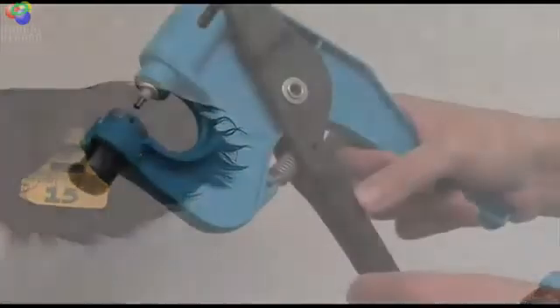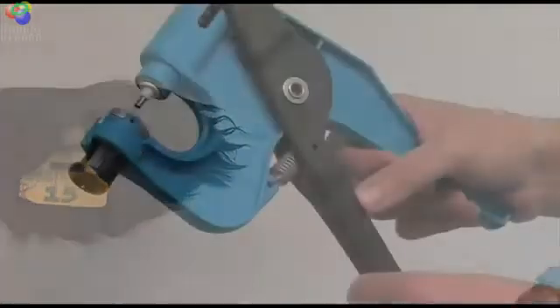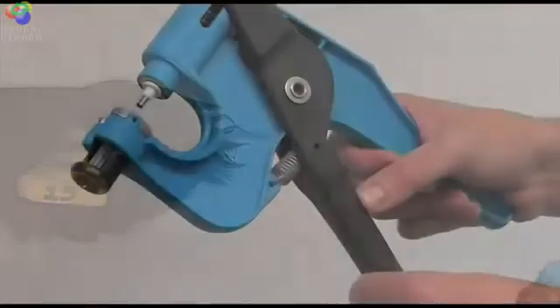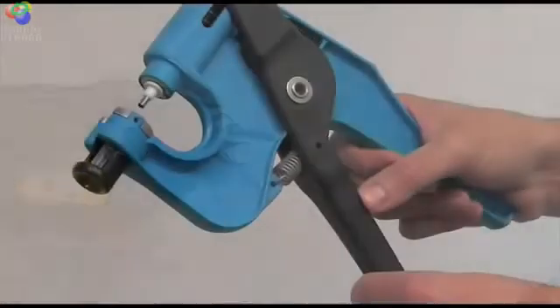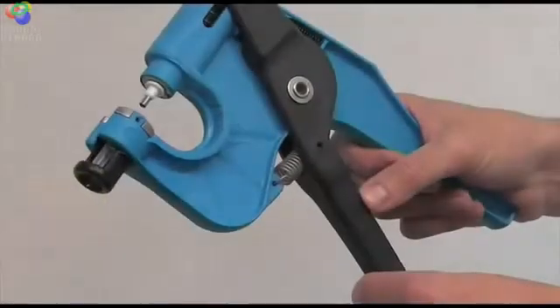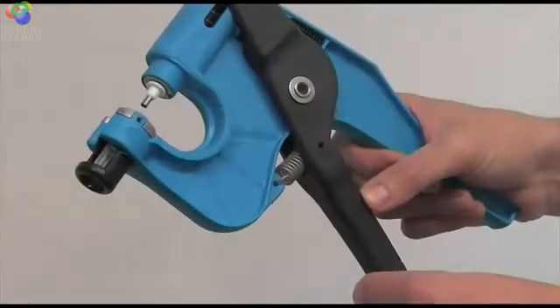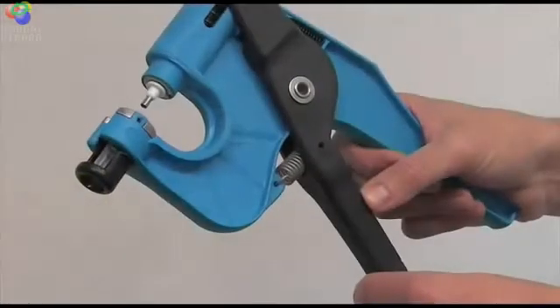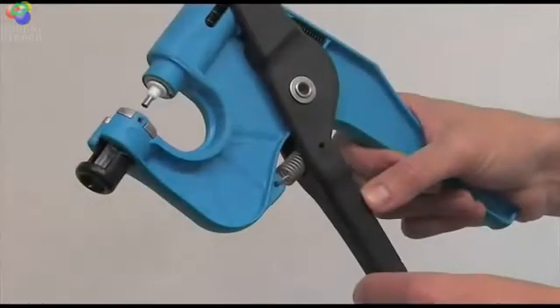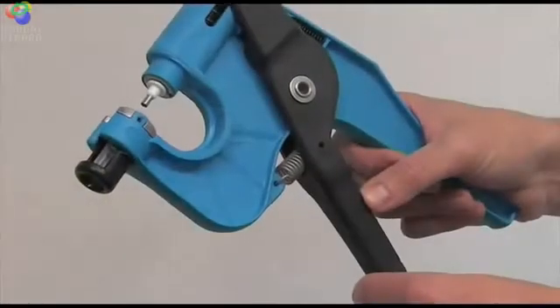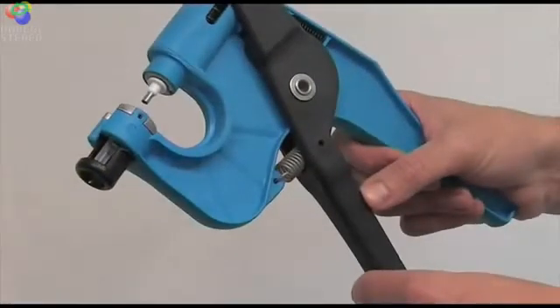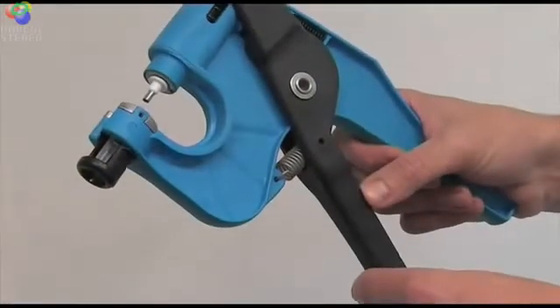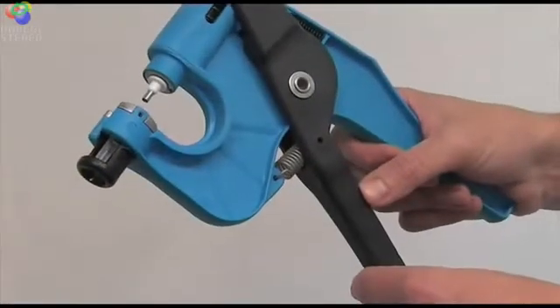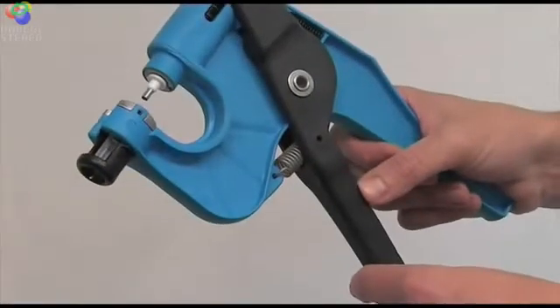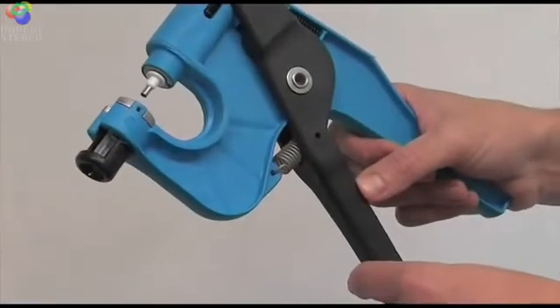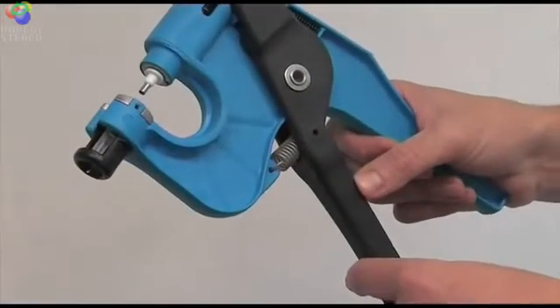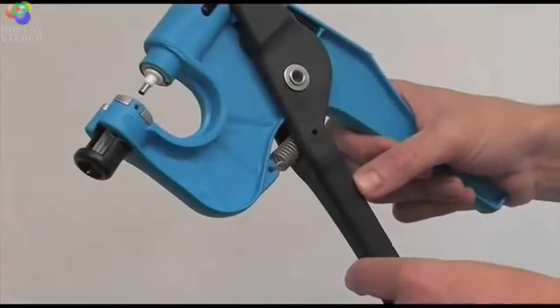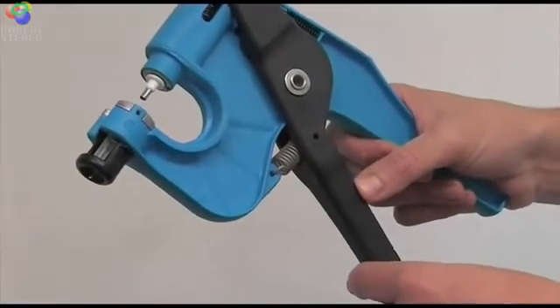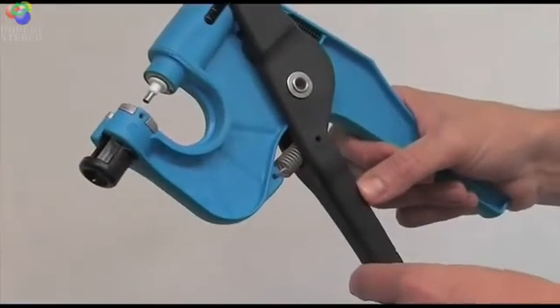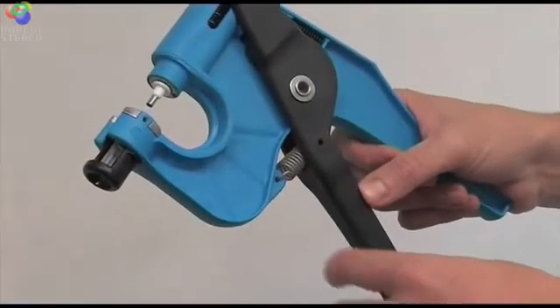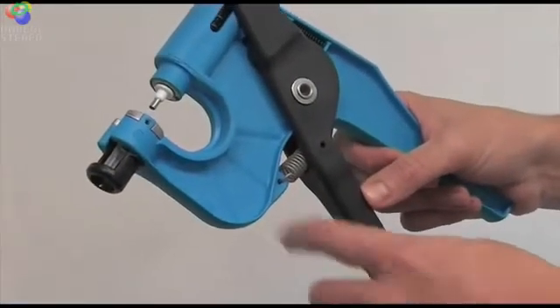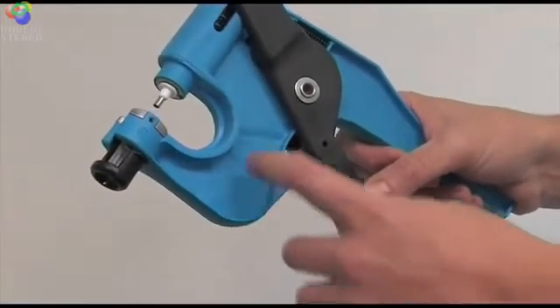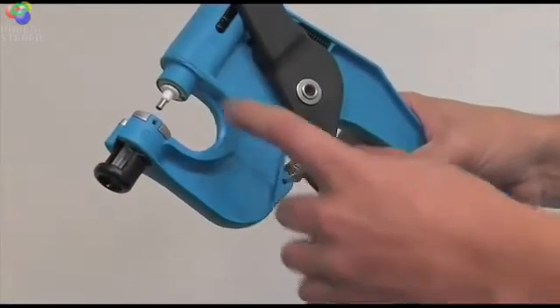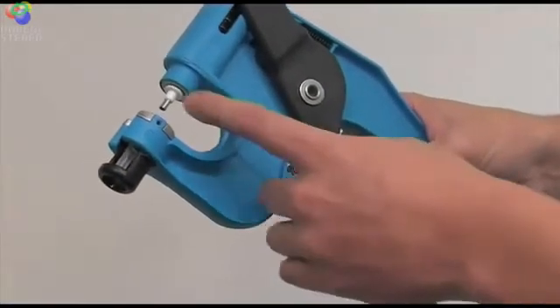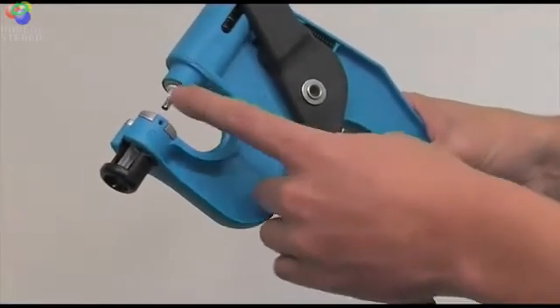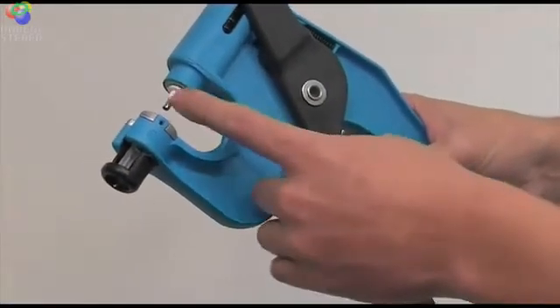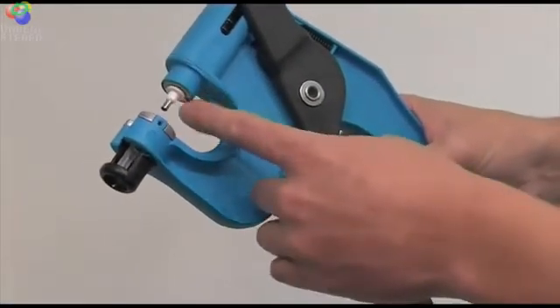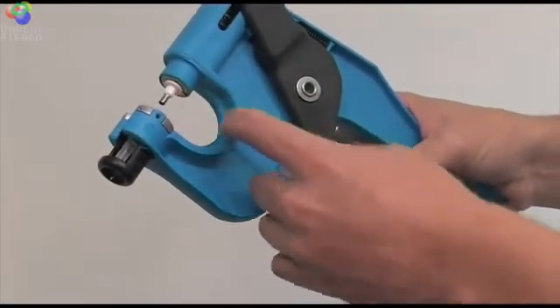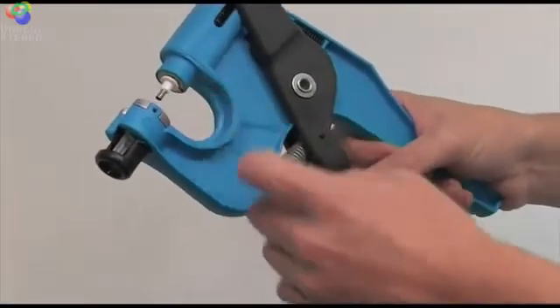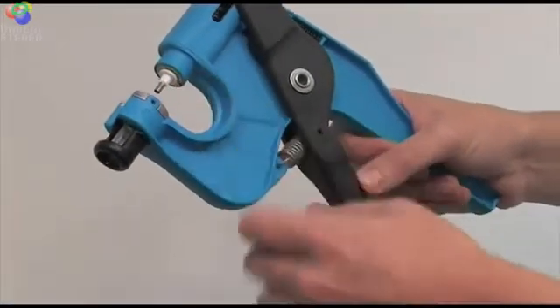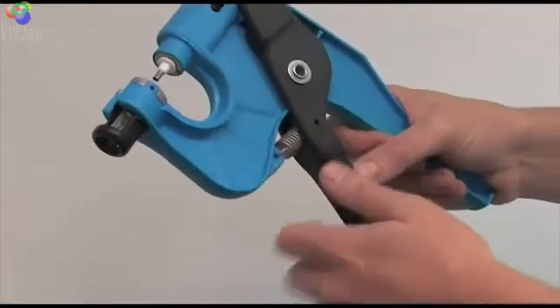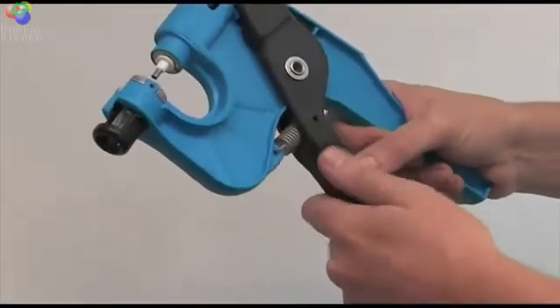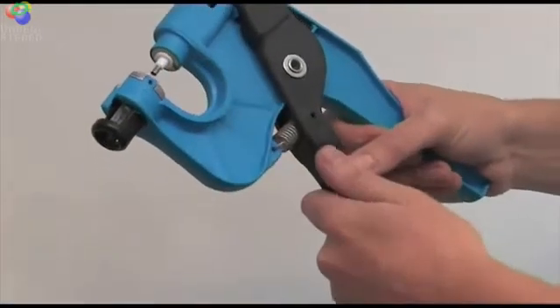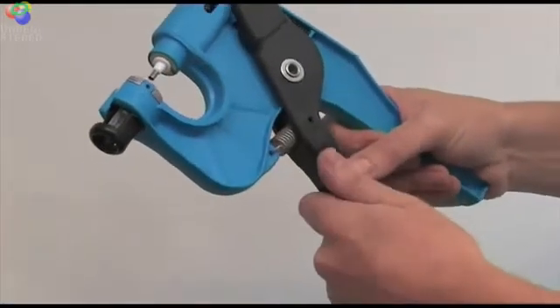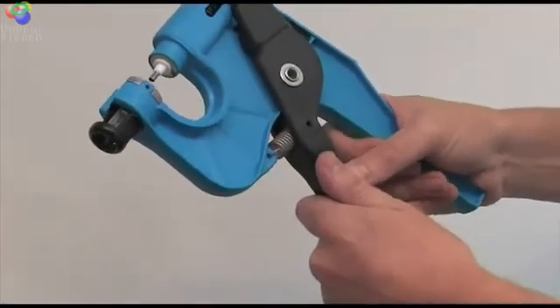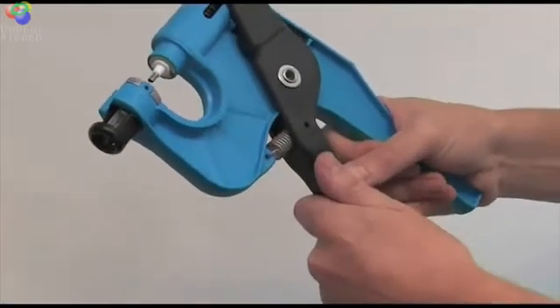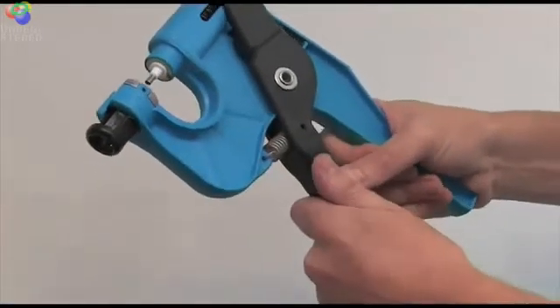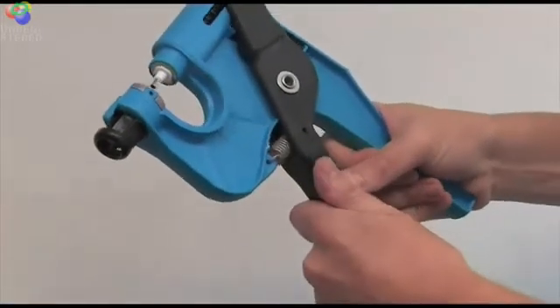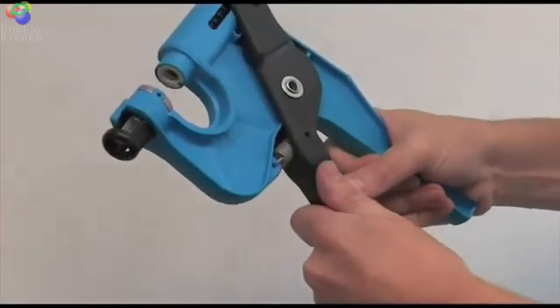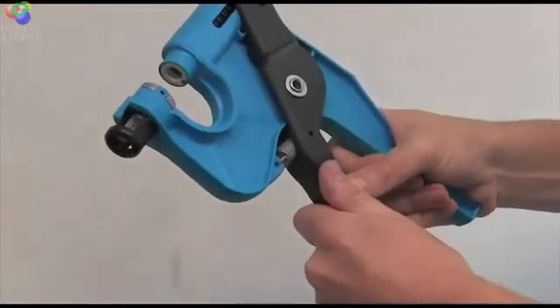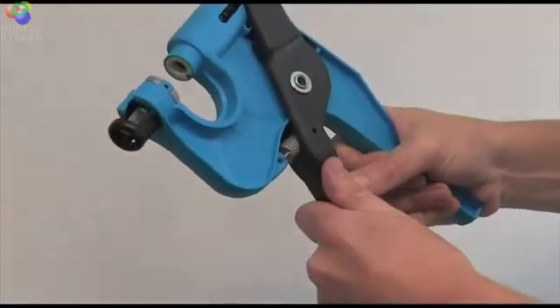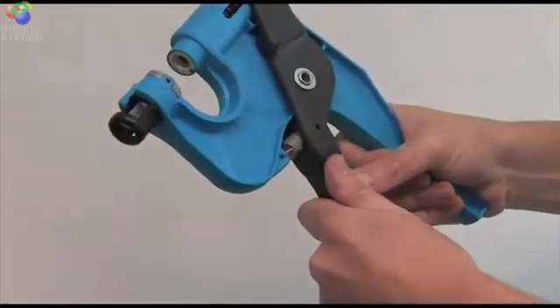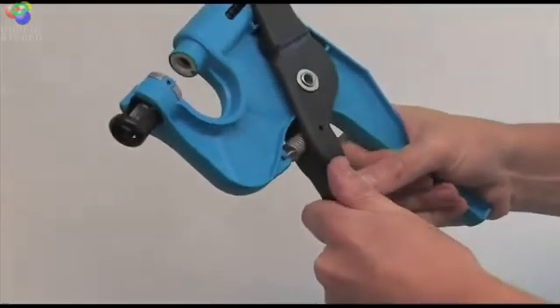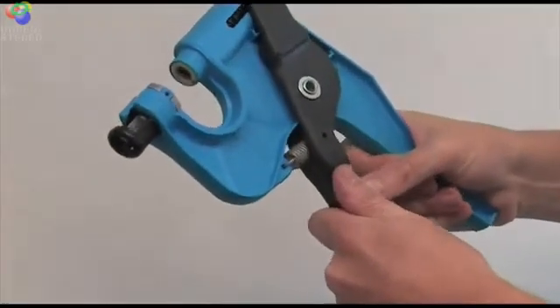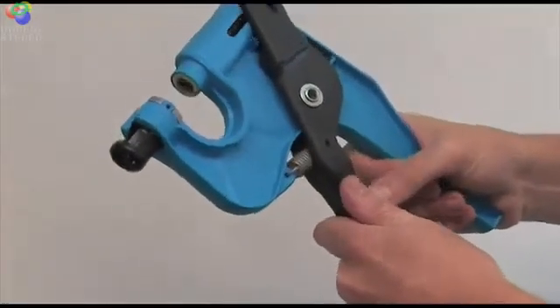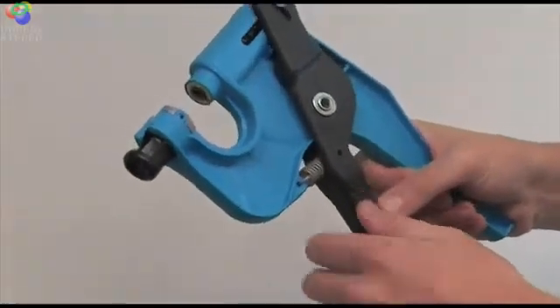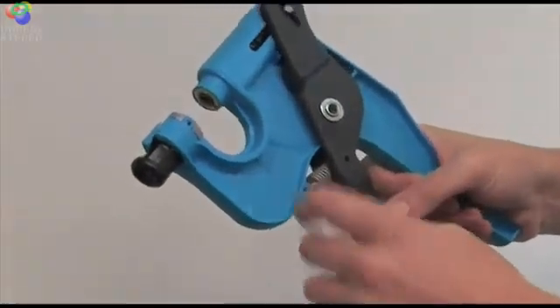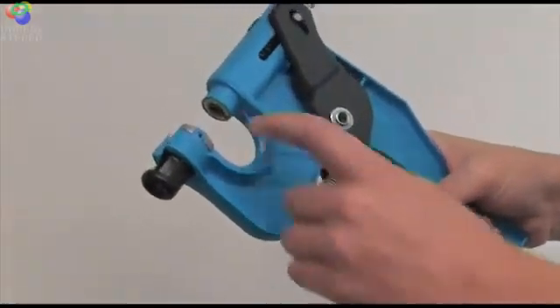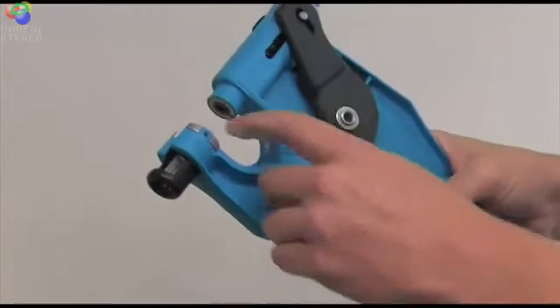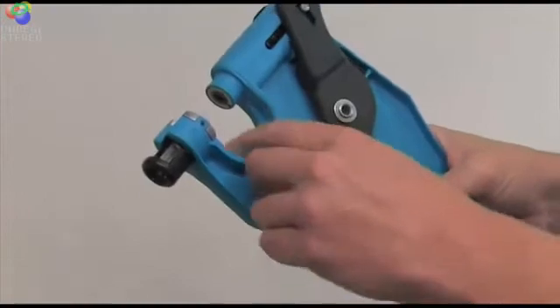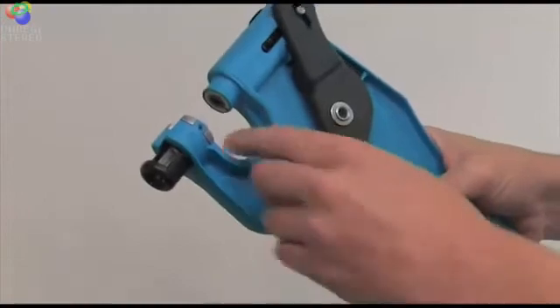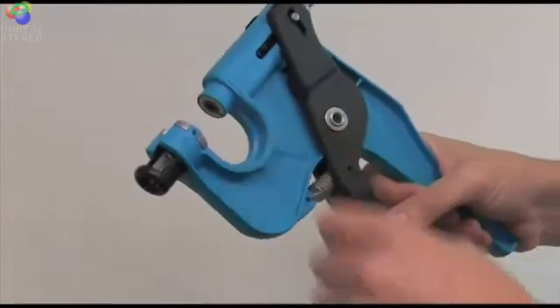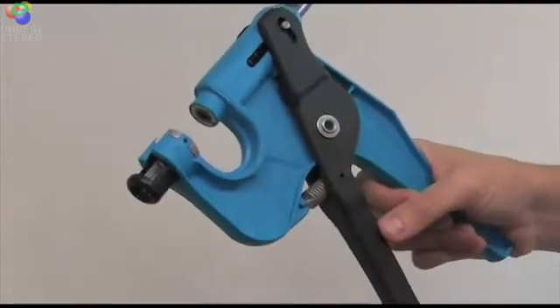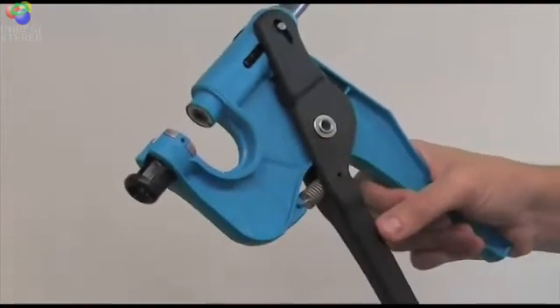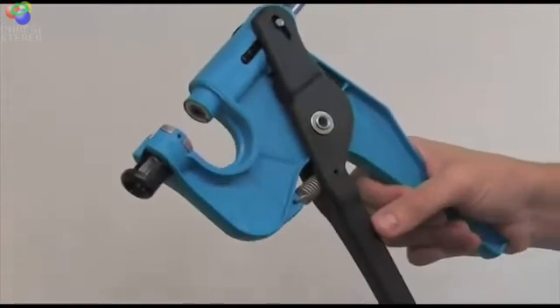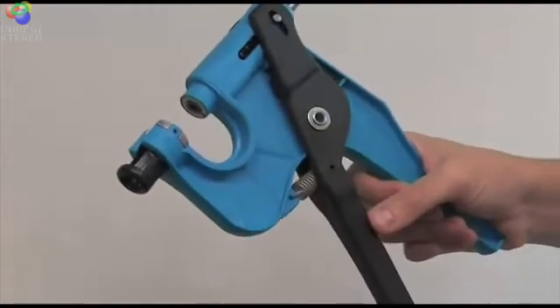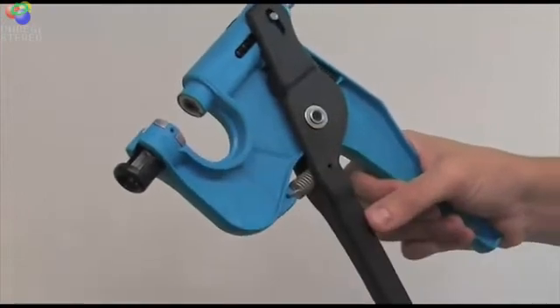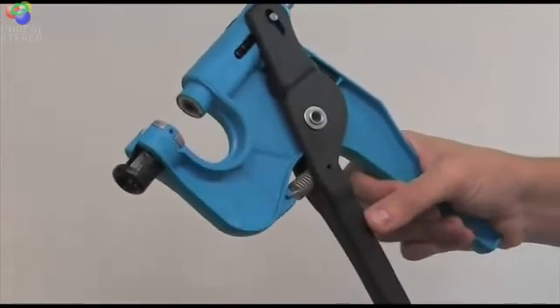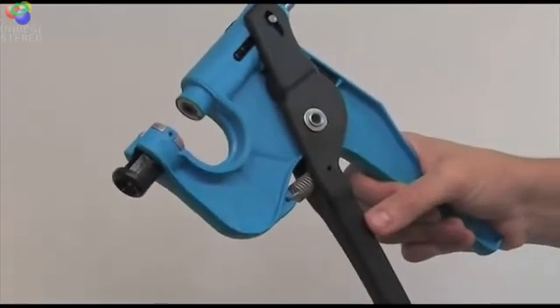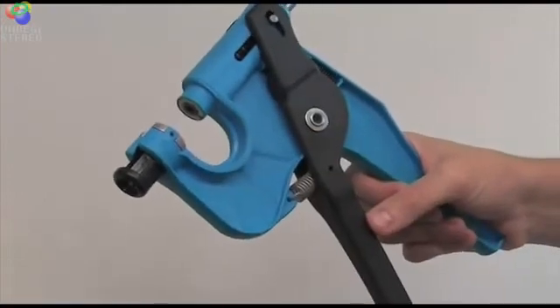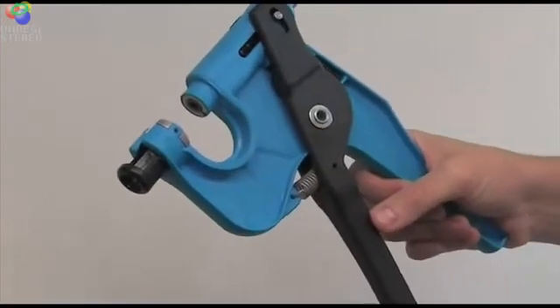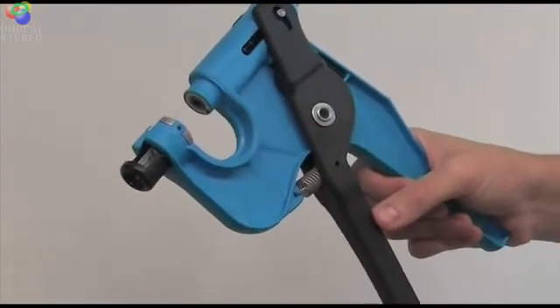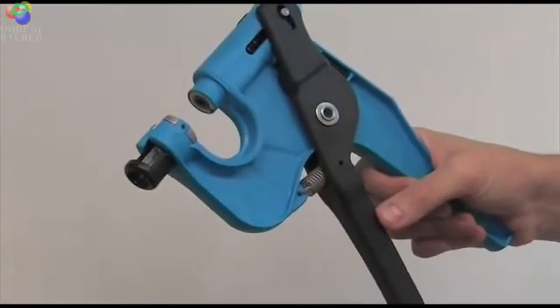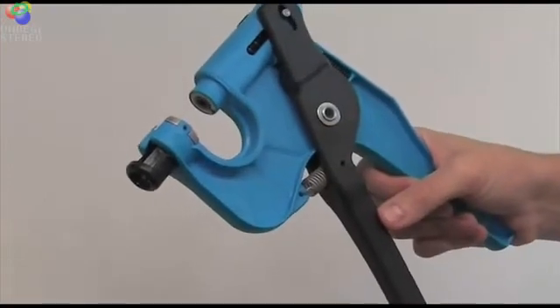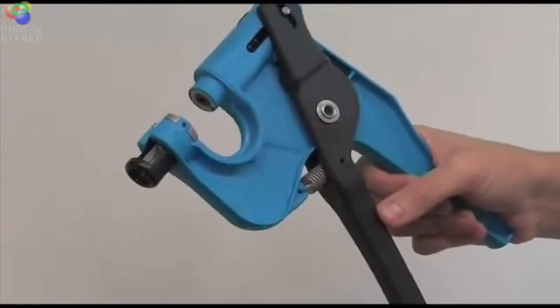When a sample has been taken, remove the cutter from the gun by pulling the handles apart. That will cause it to drop out as shown.